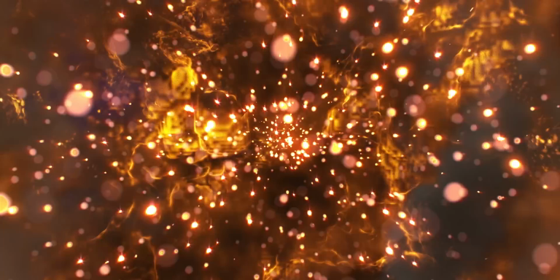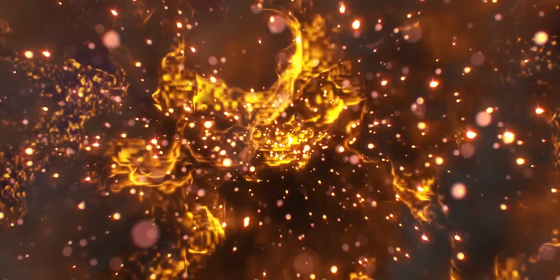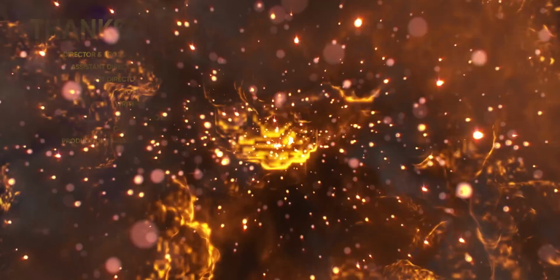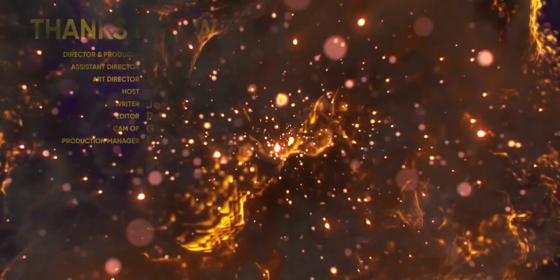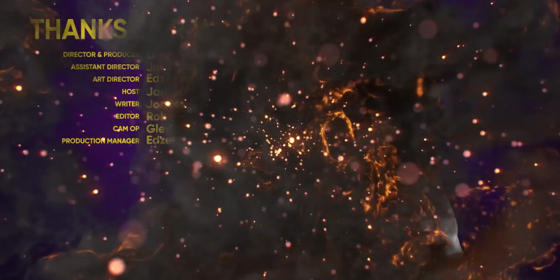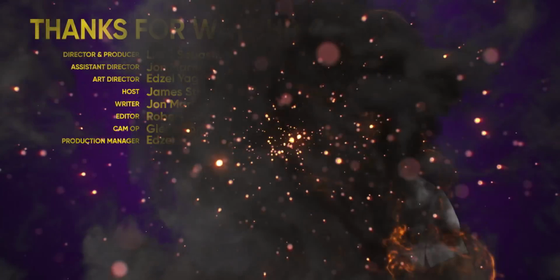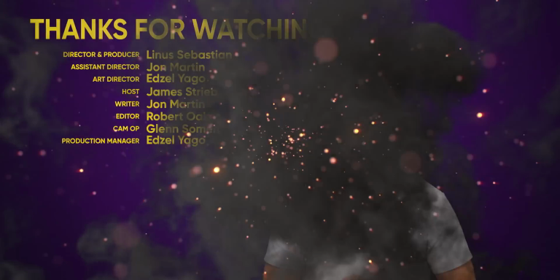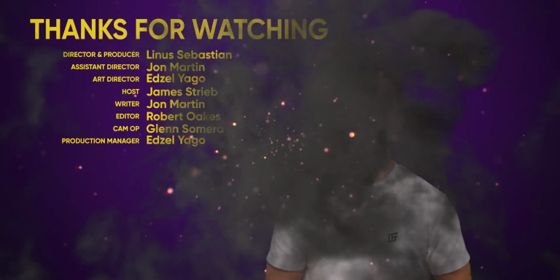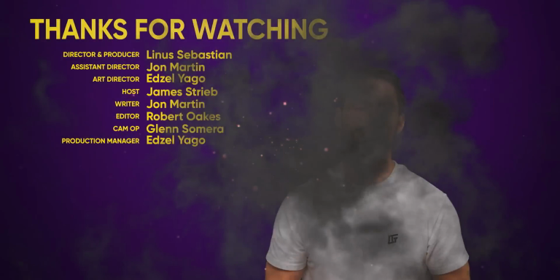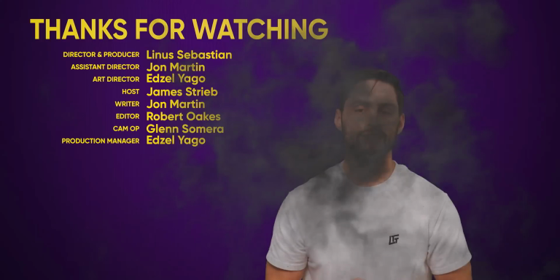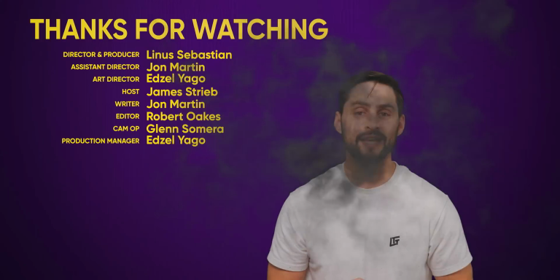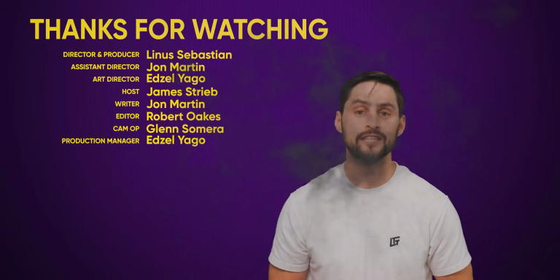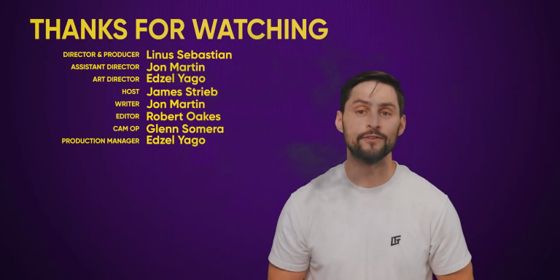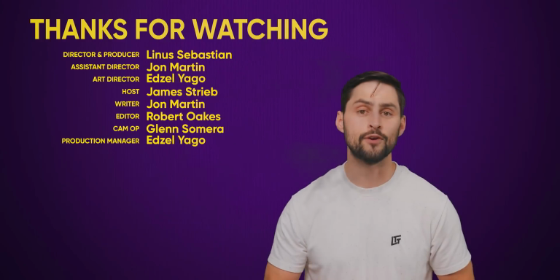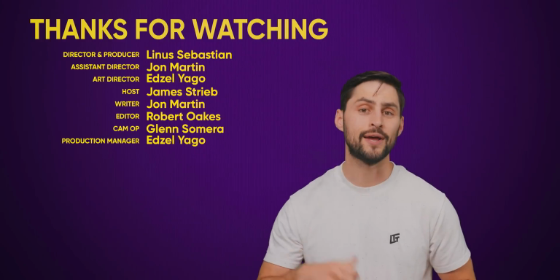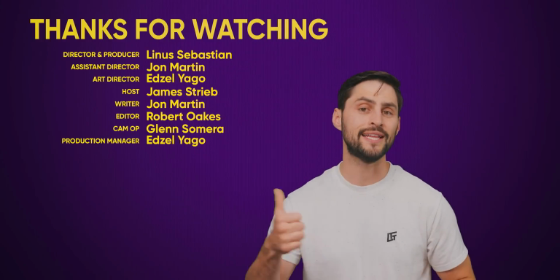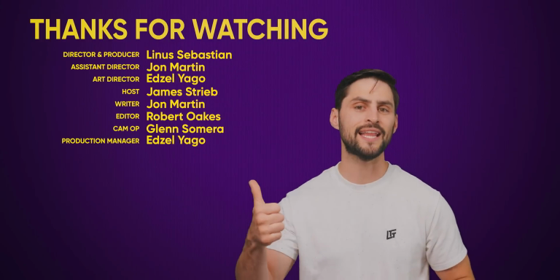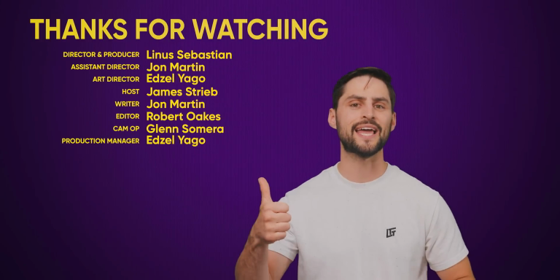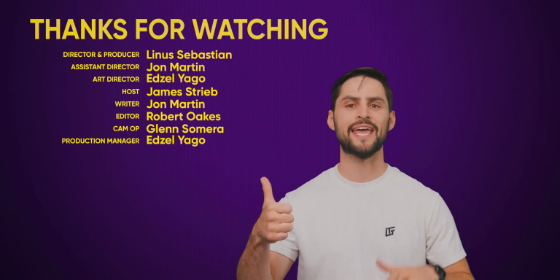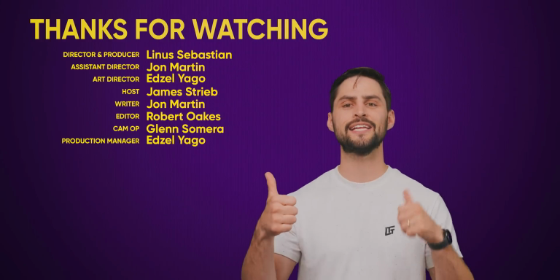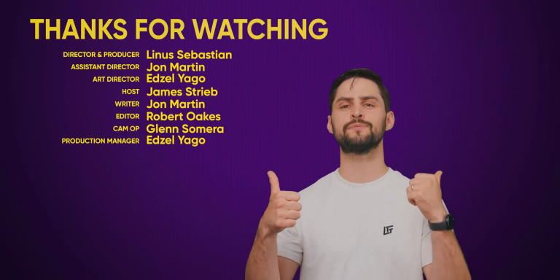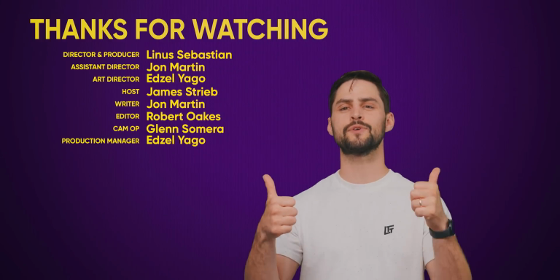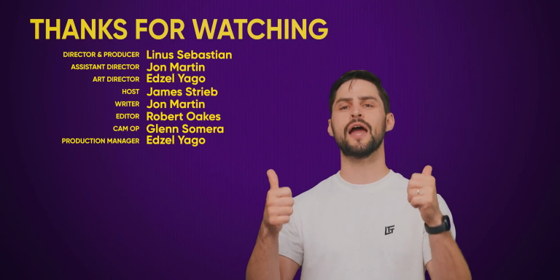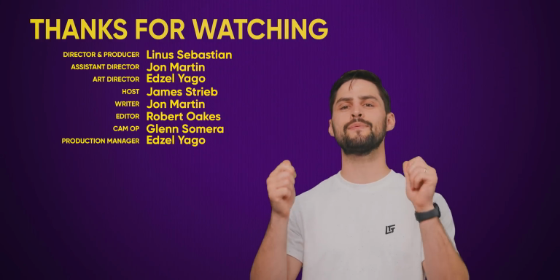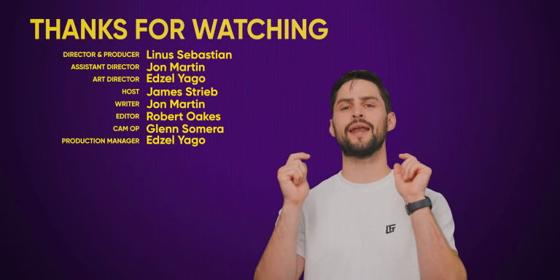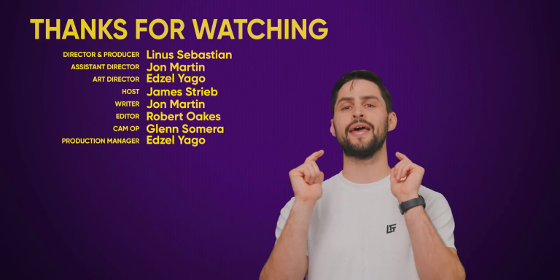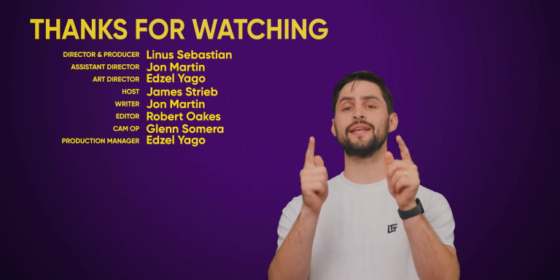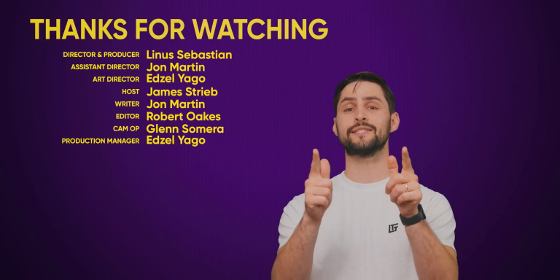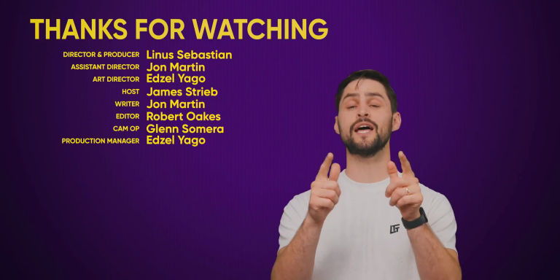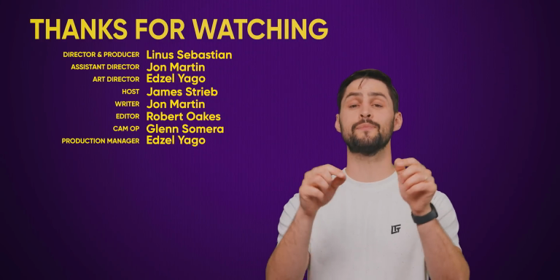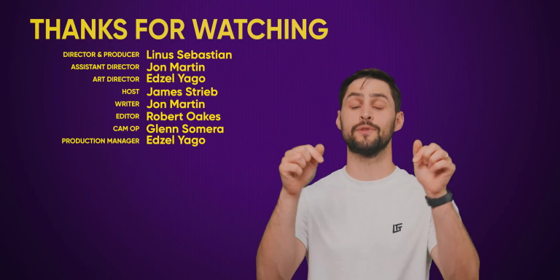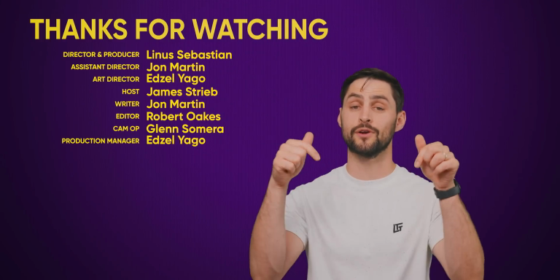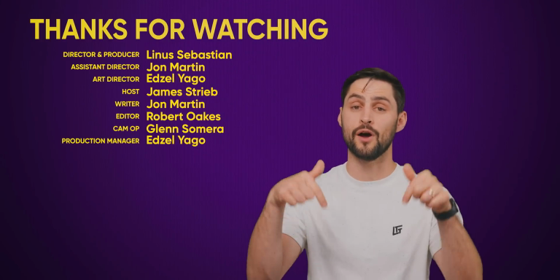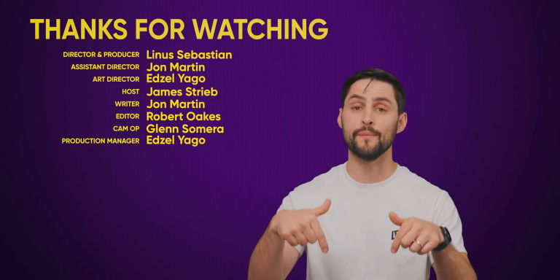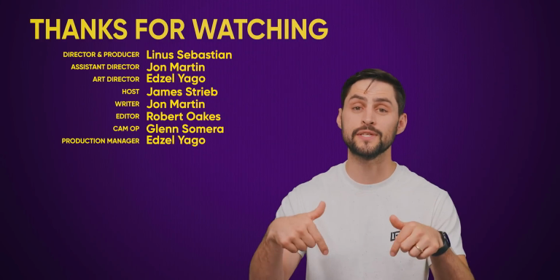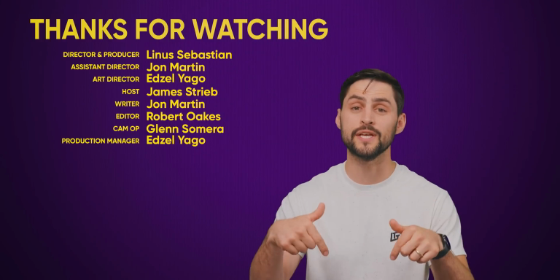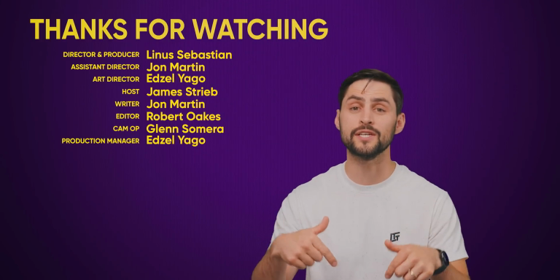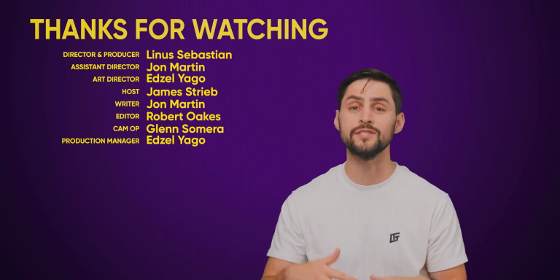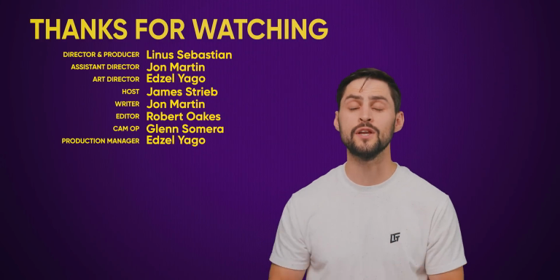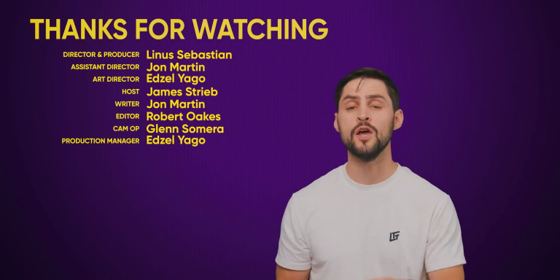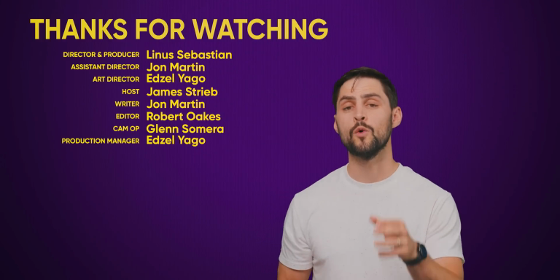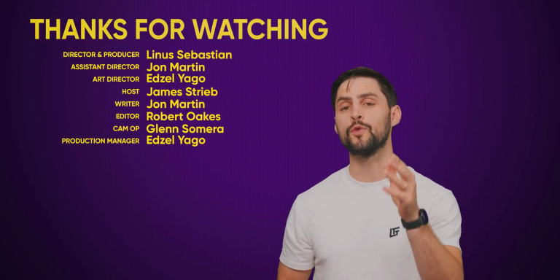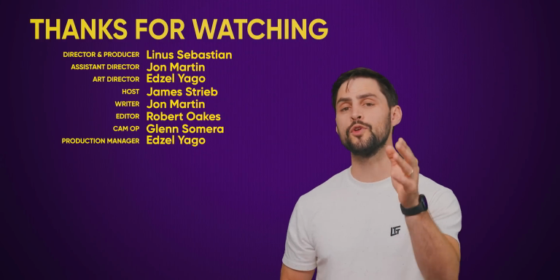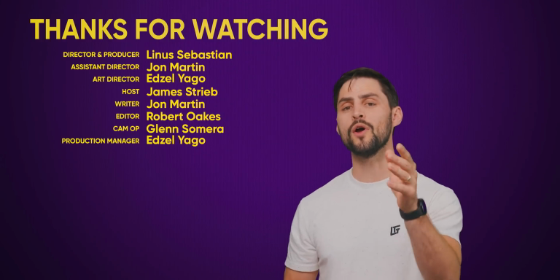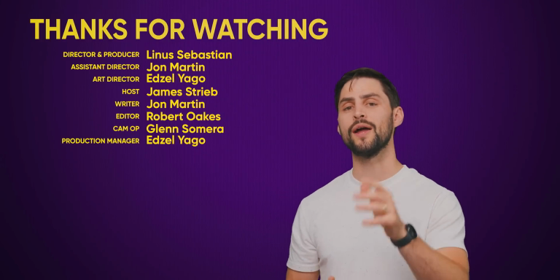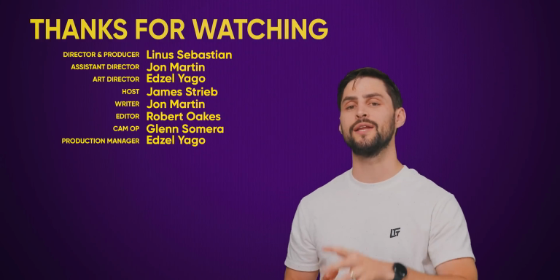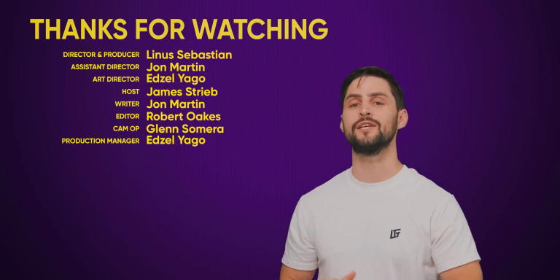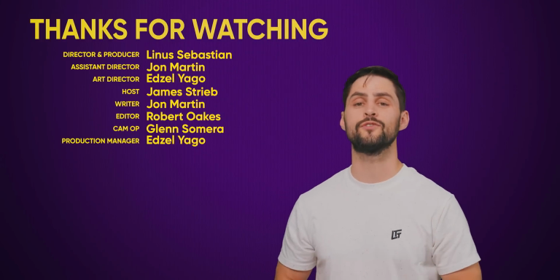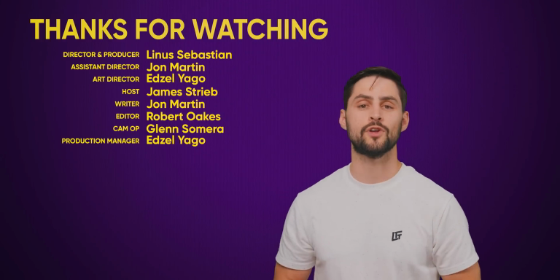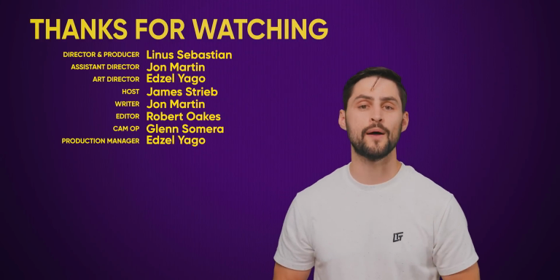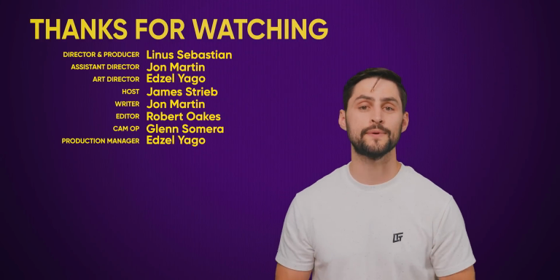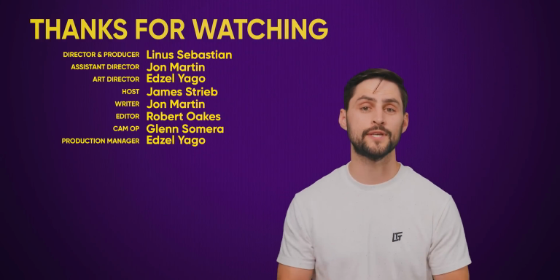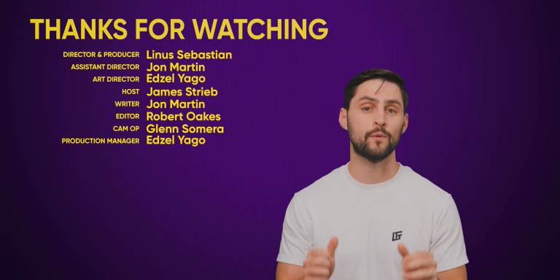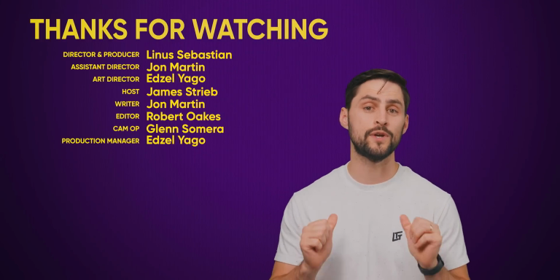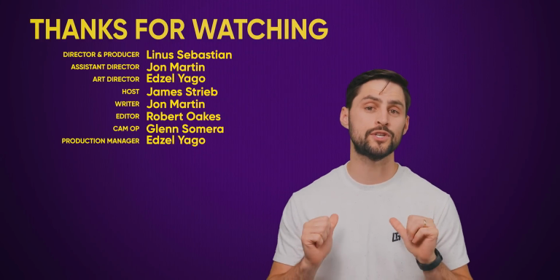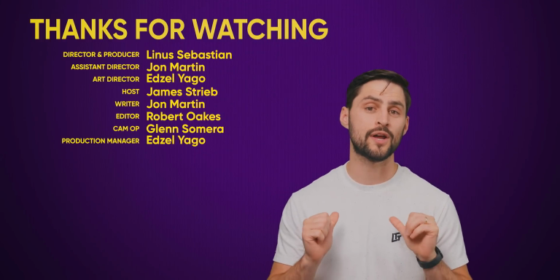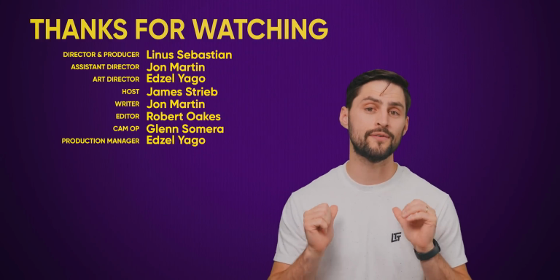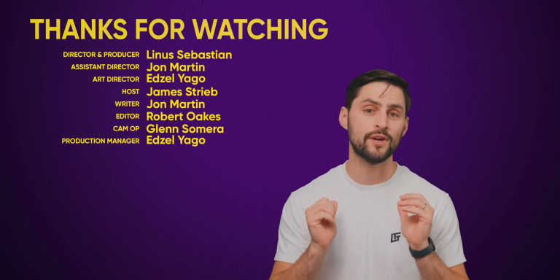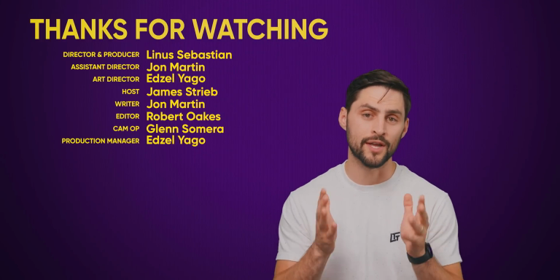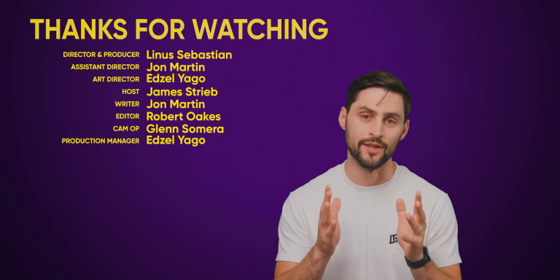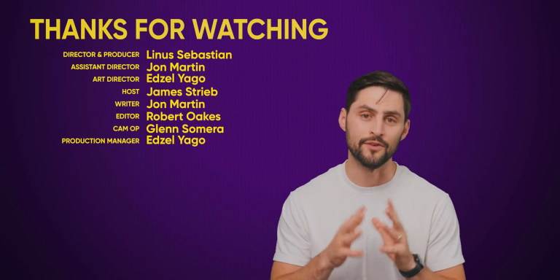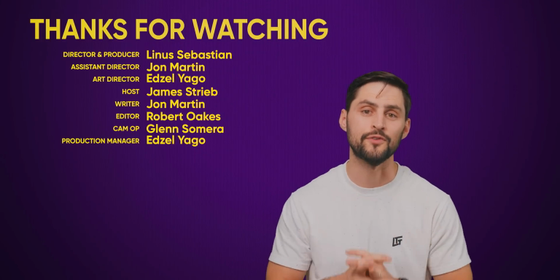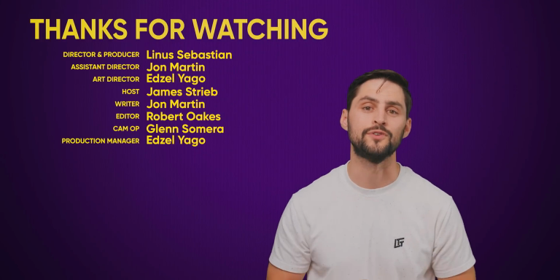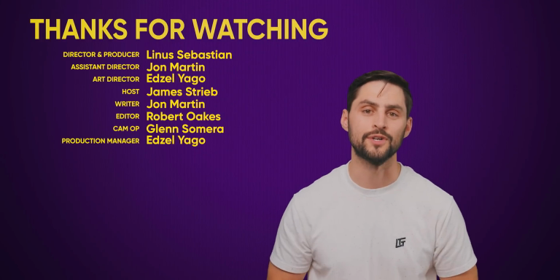Thanks for watching. If you liked this video, hit like, hit subscribe, and hit us up in the comments section with your ideas for topics that we should cover in the future.